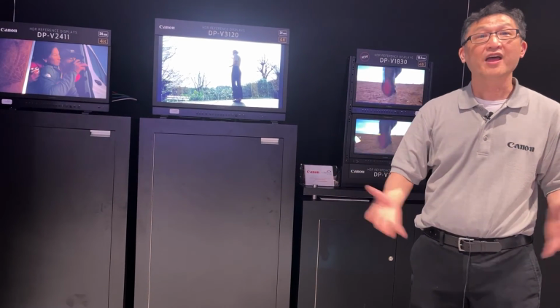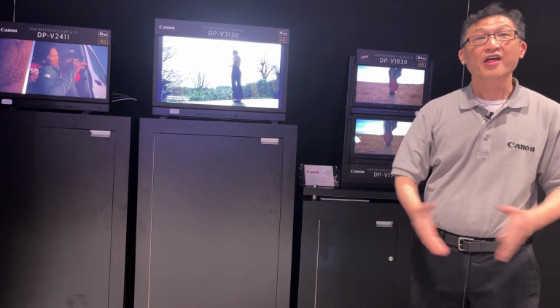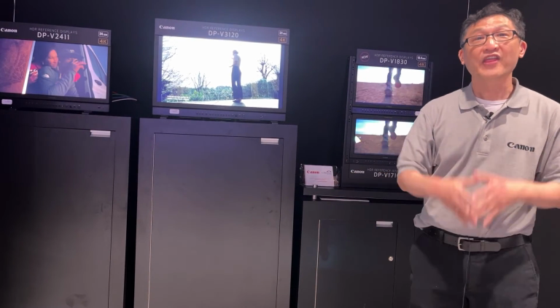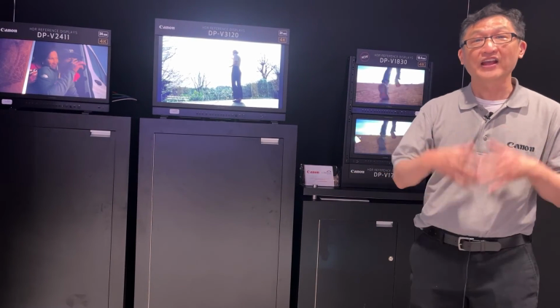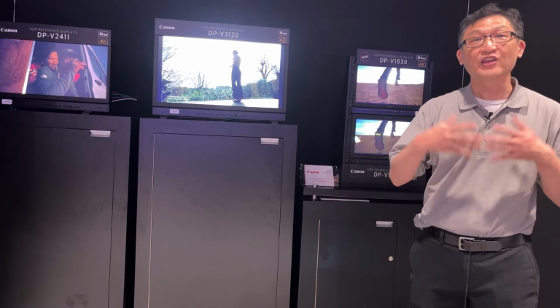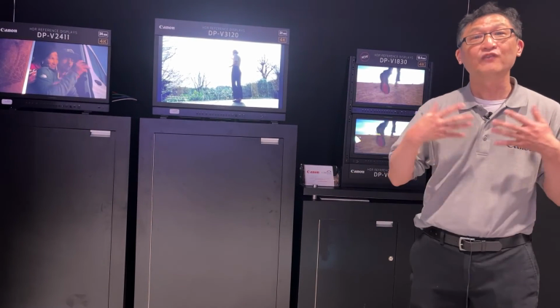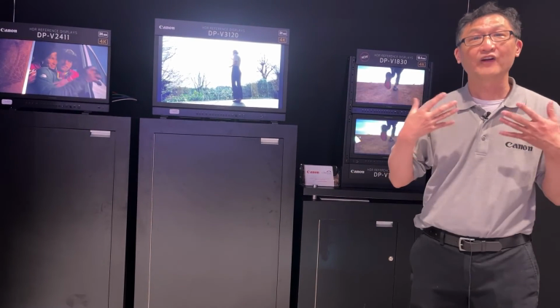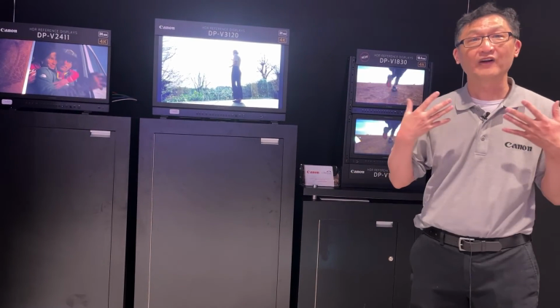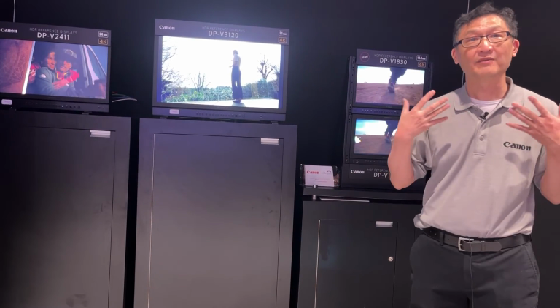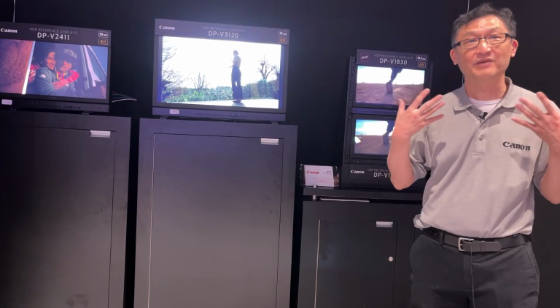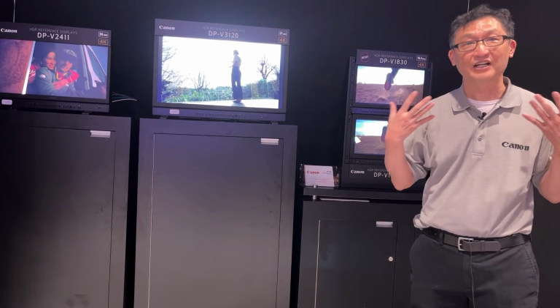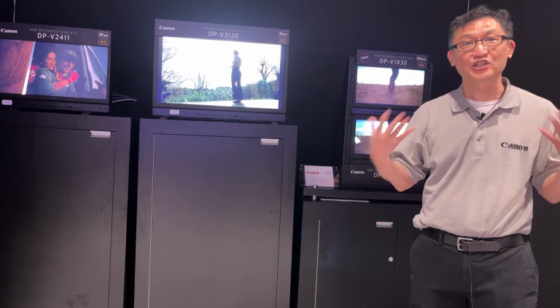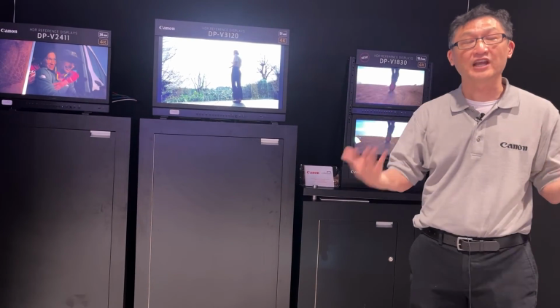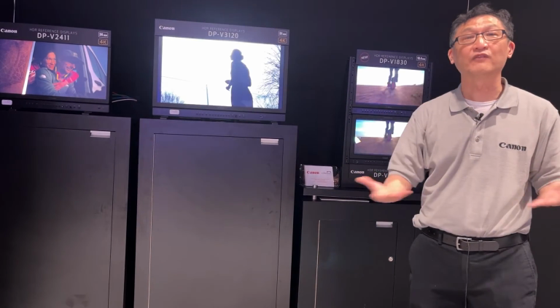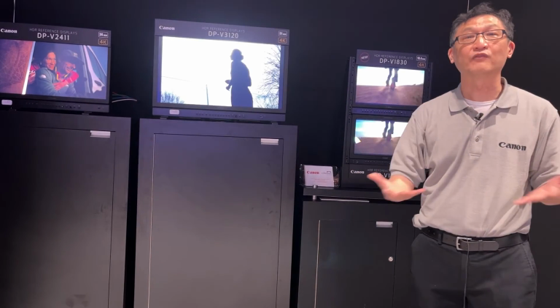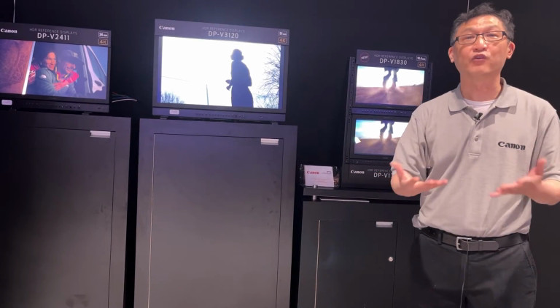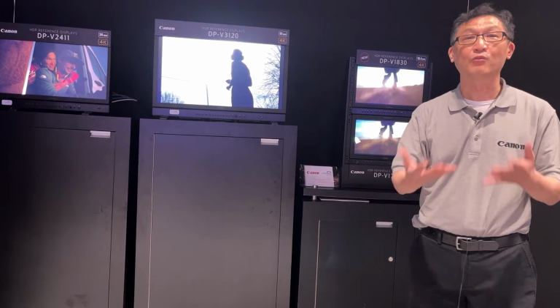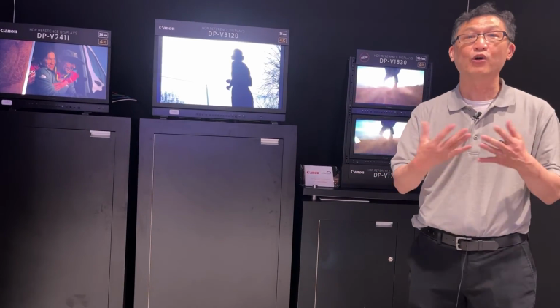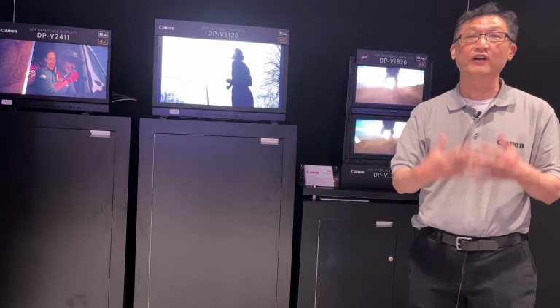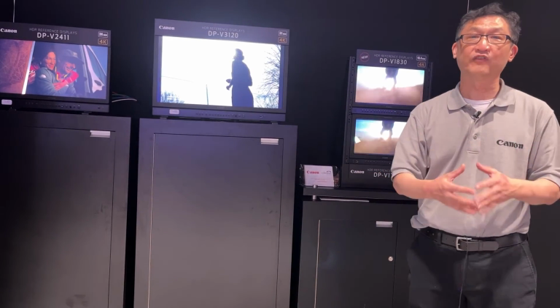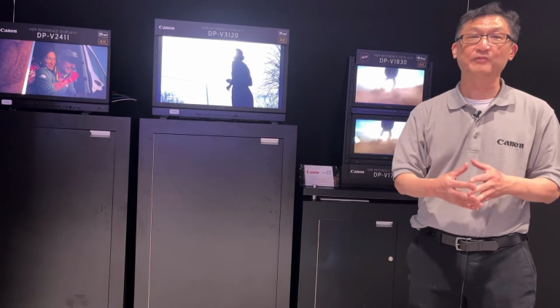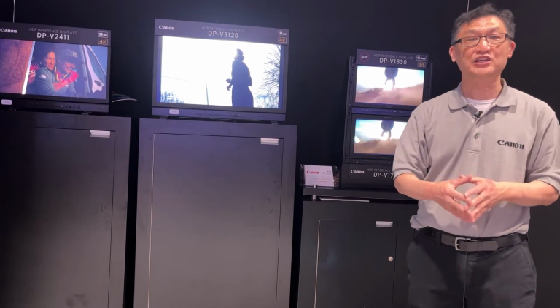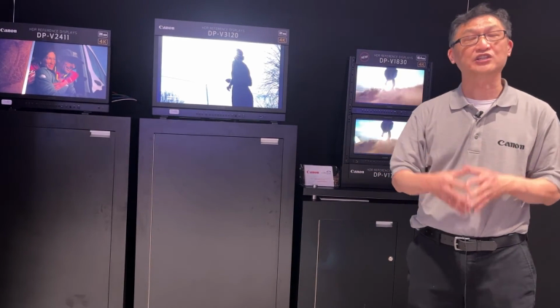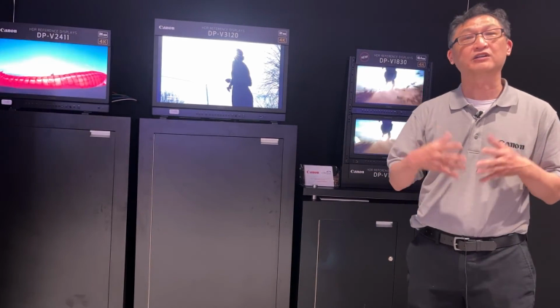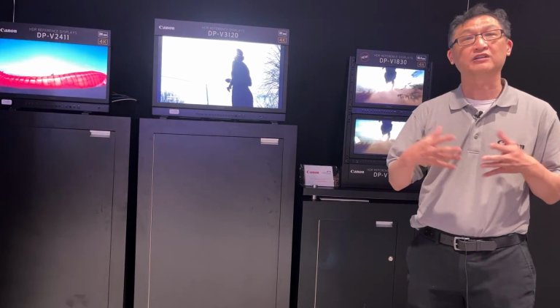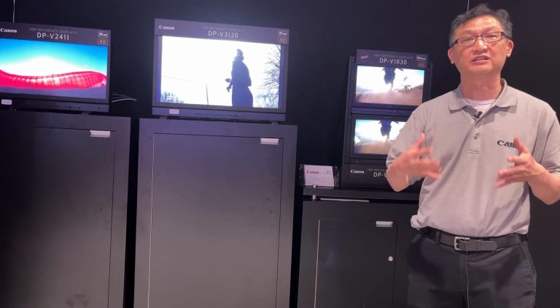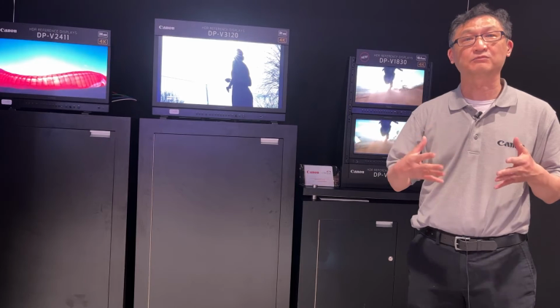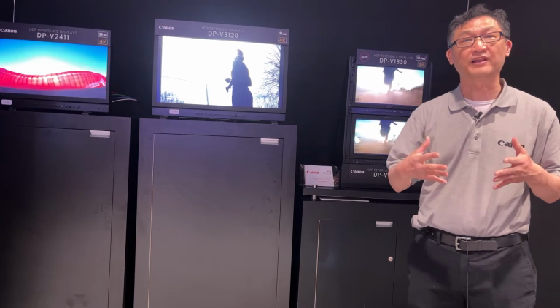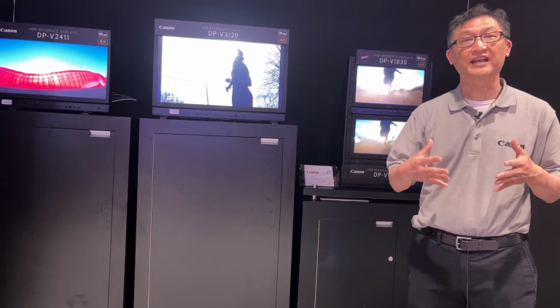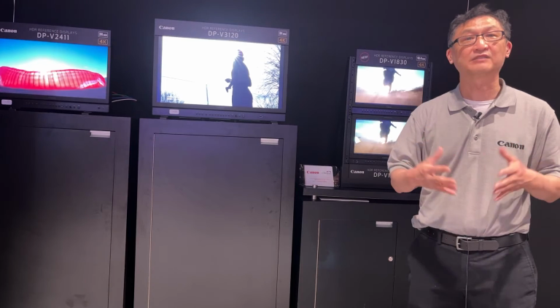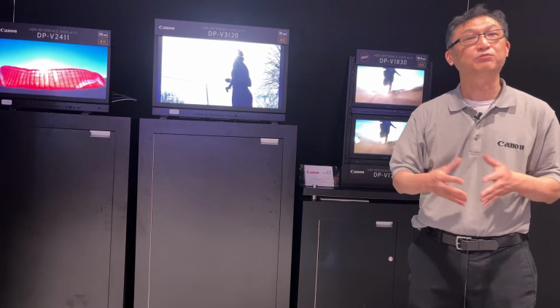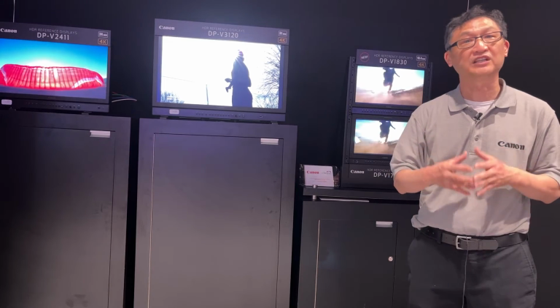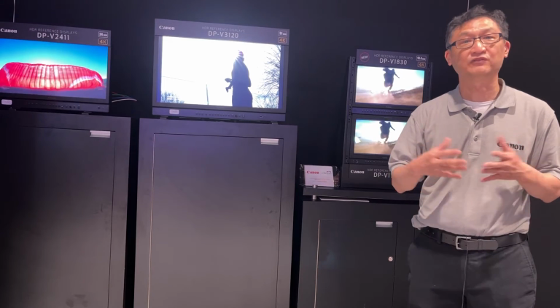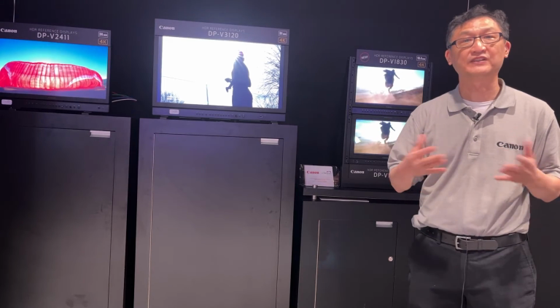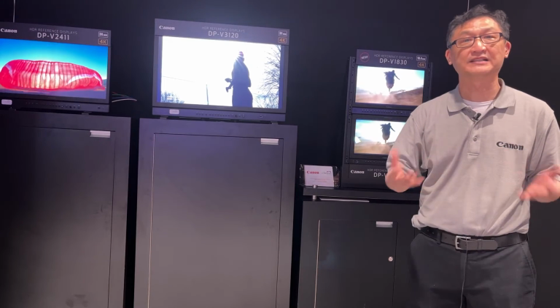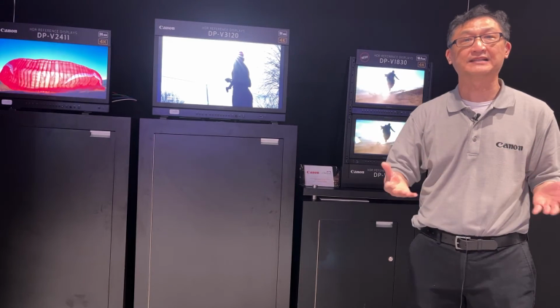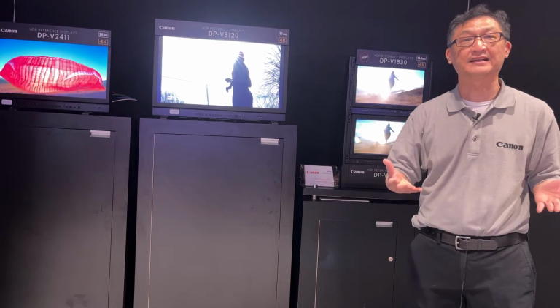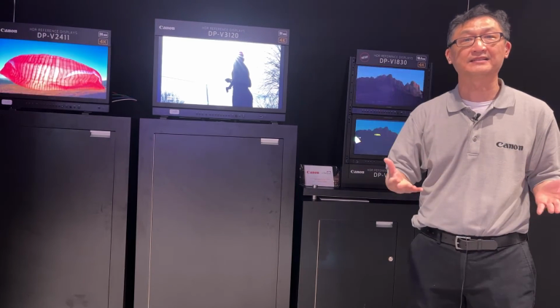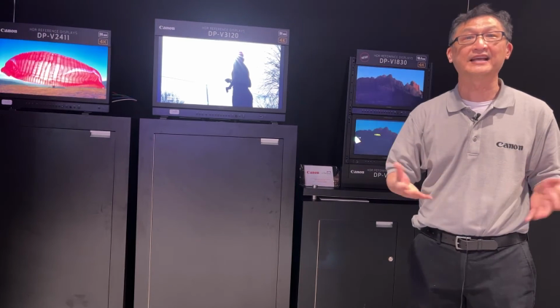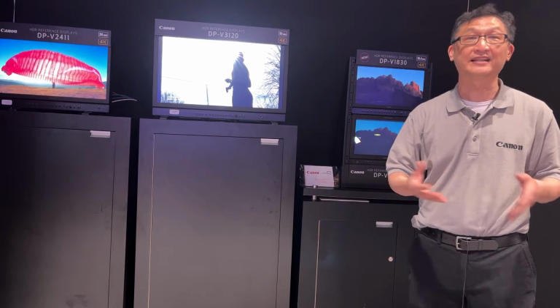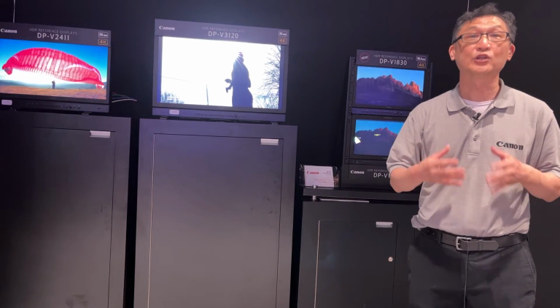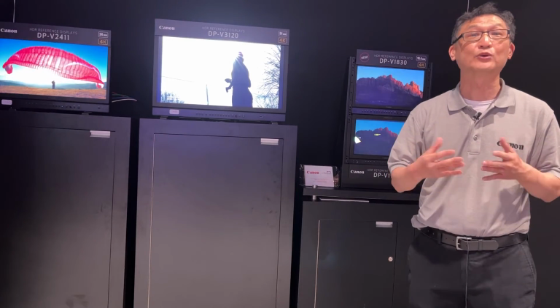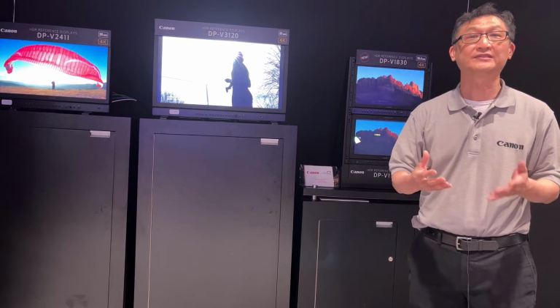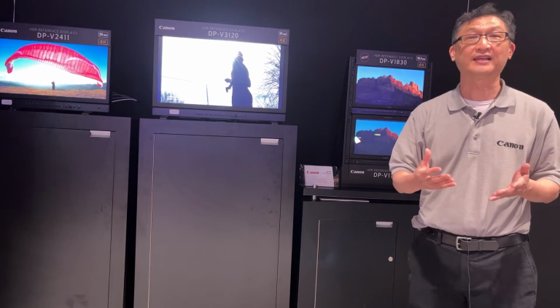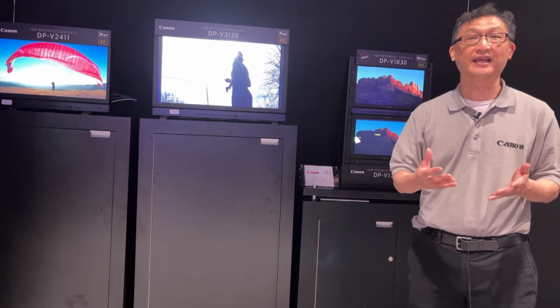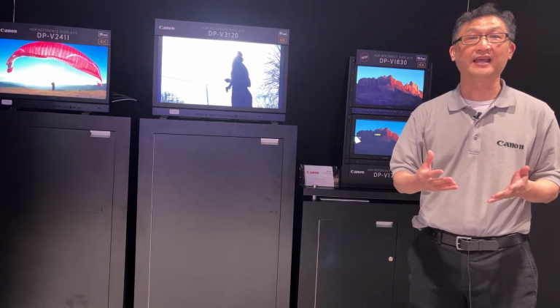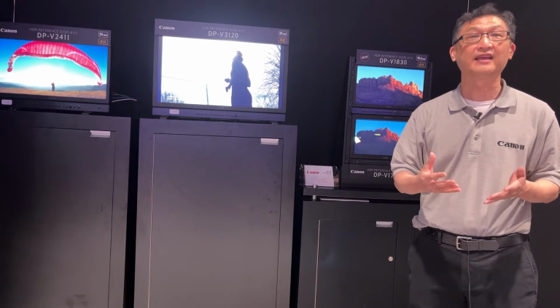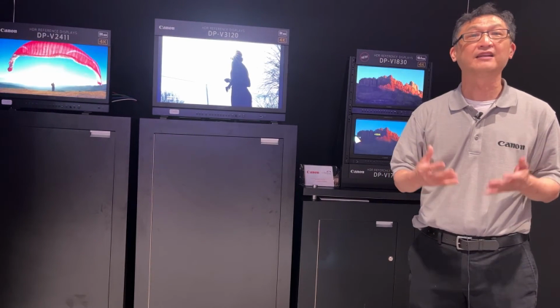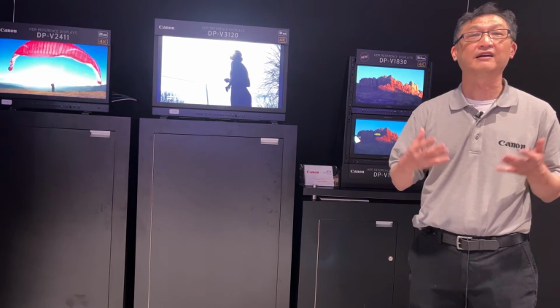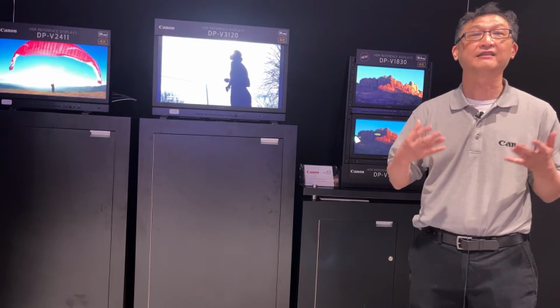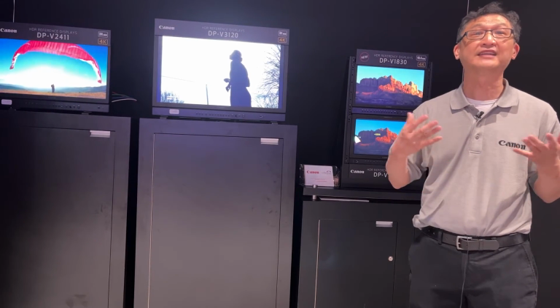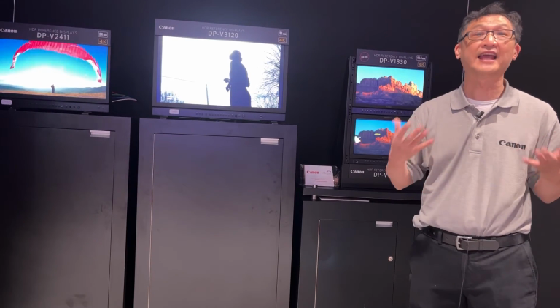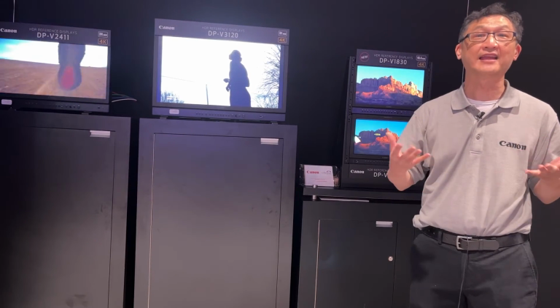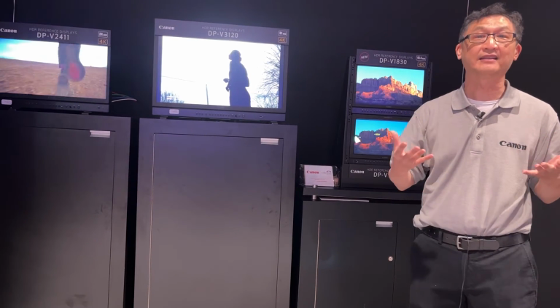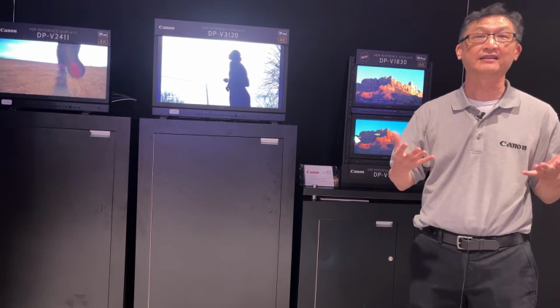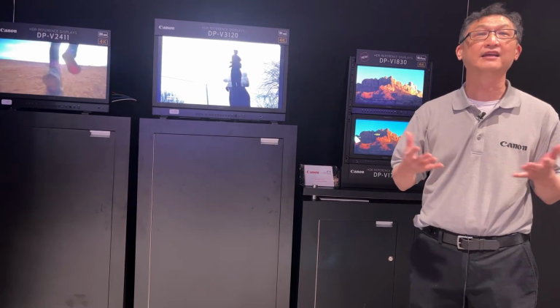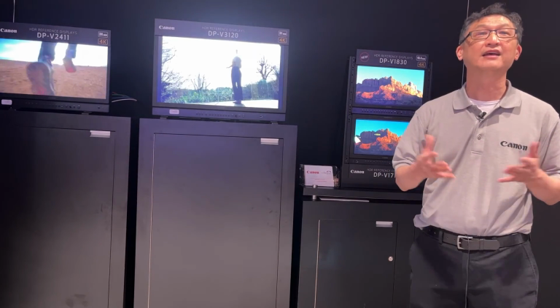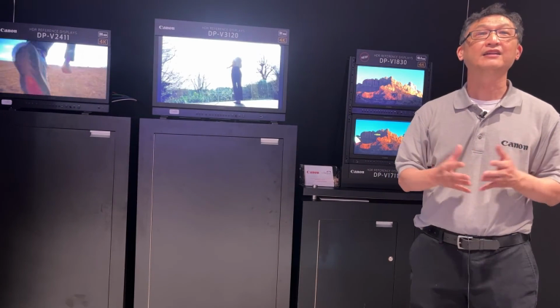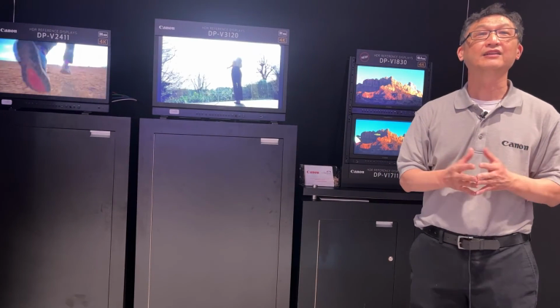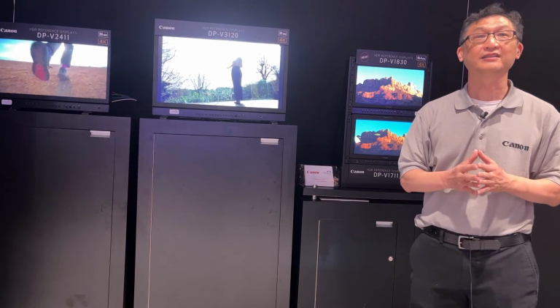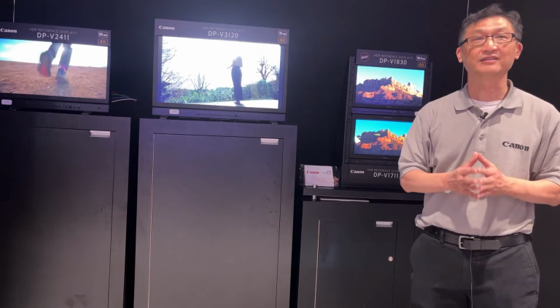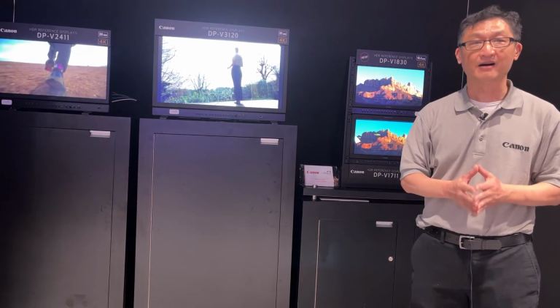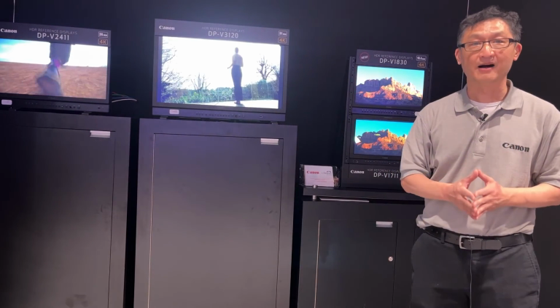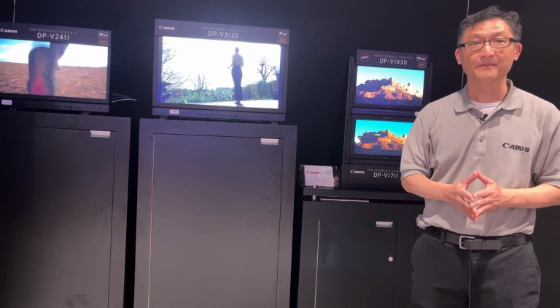Thank you very much, and for more information on our displays, please visit us at usa.canon.com.